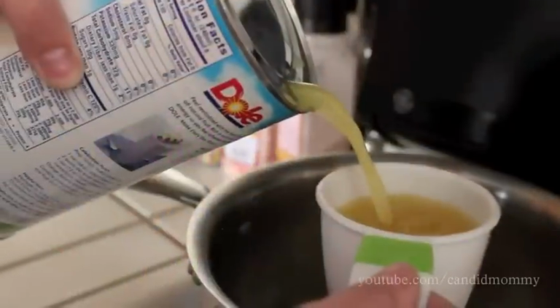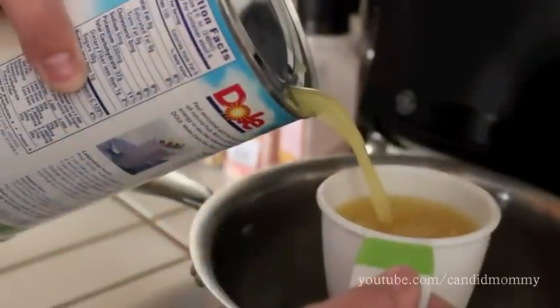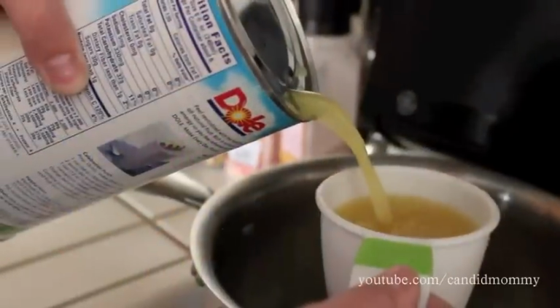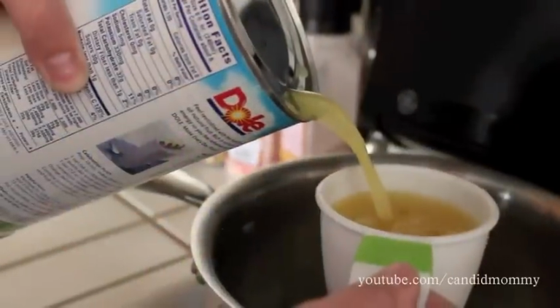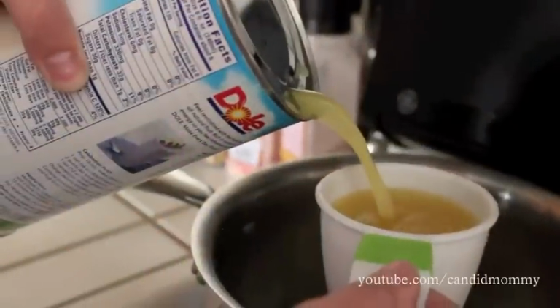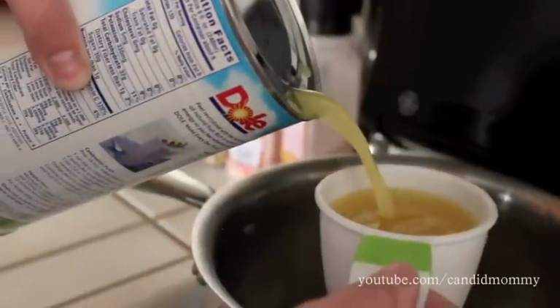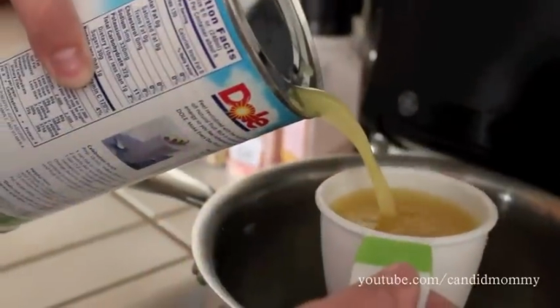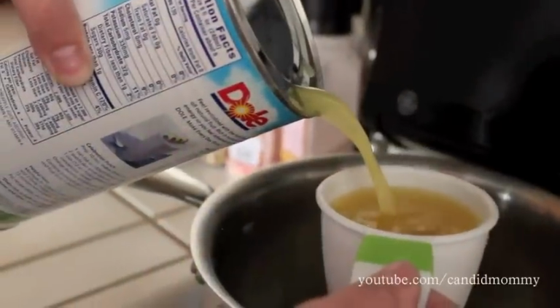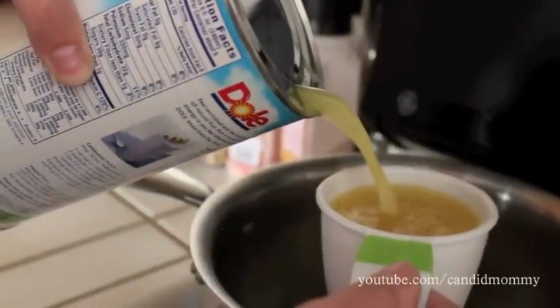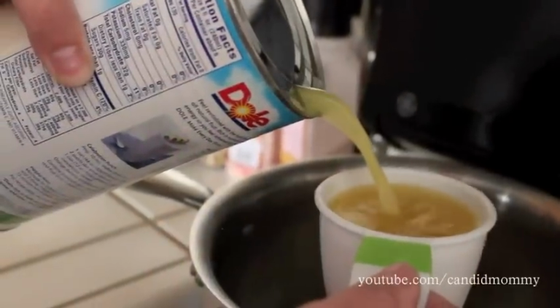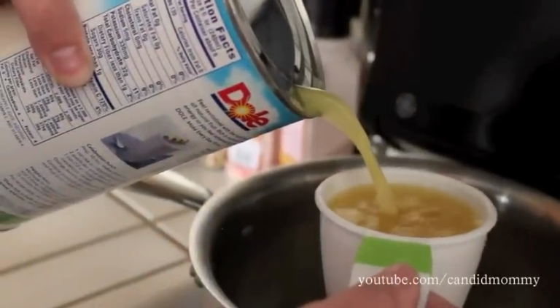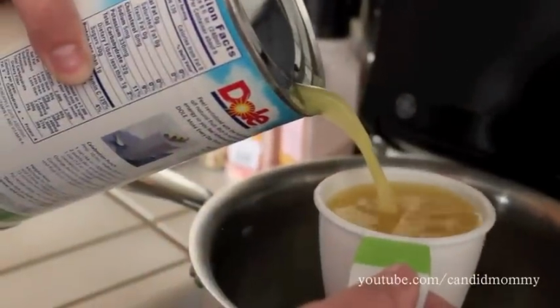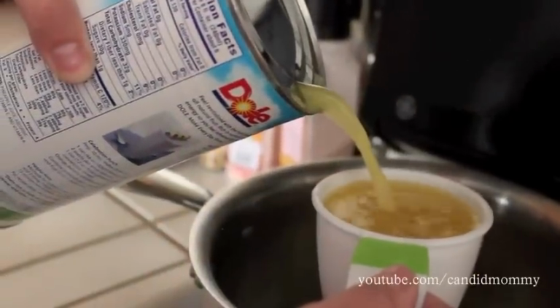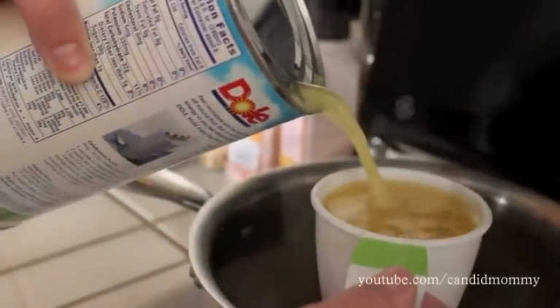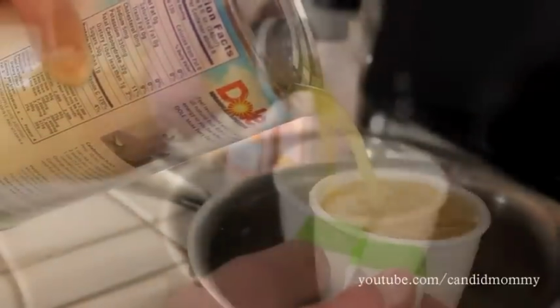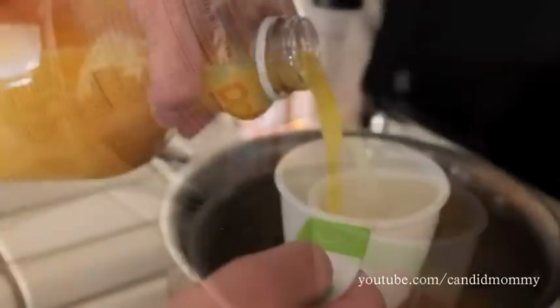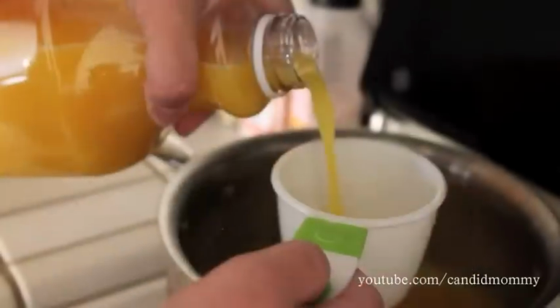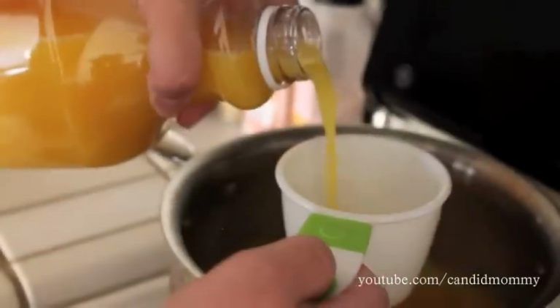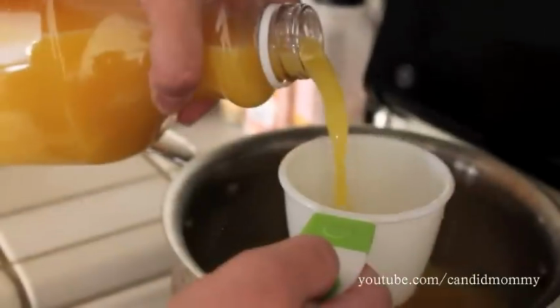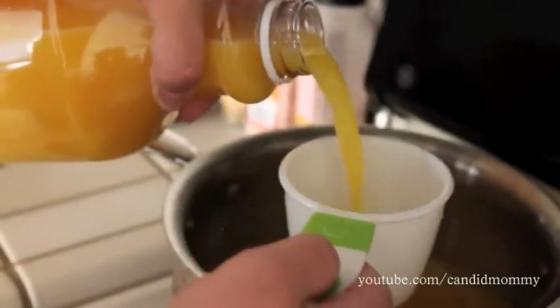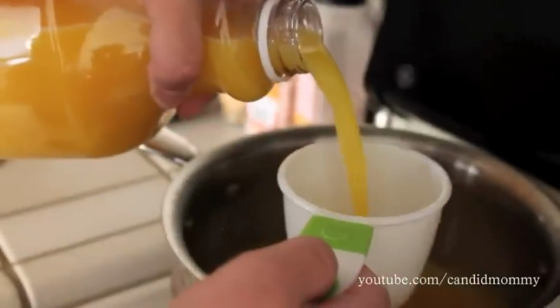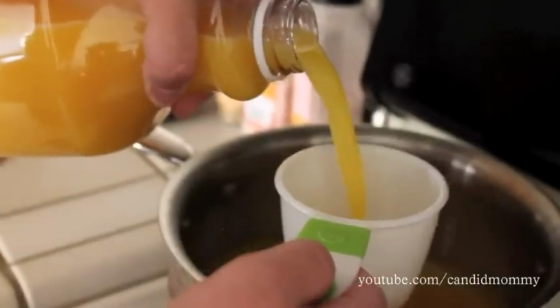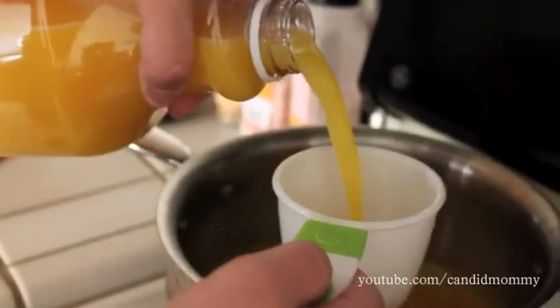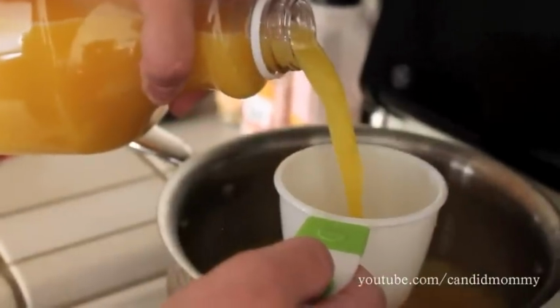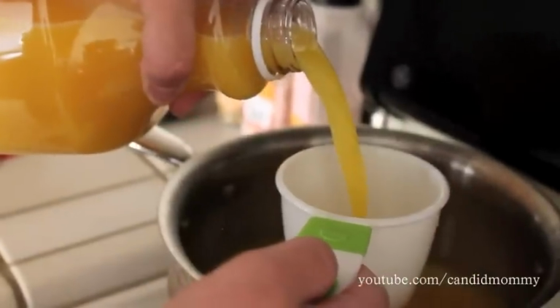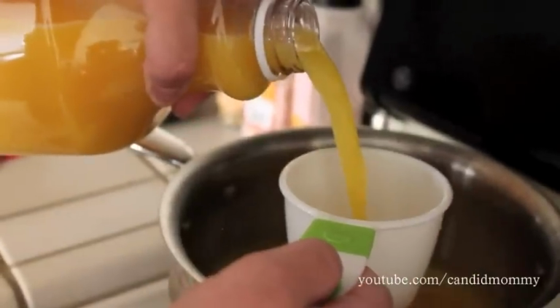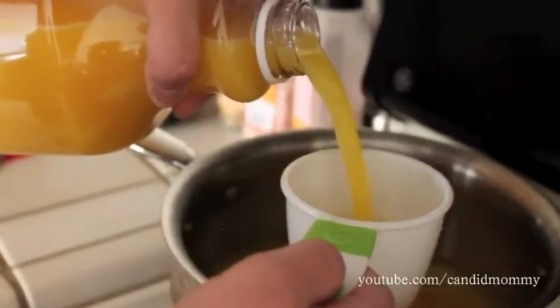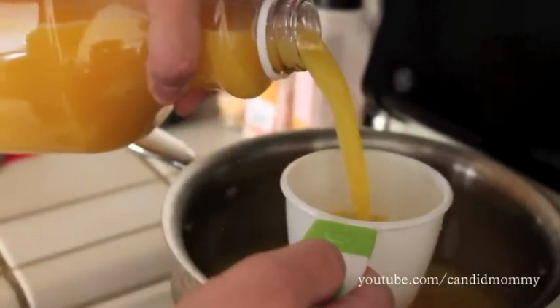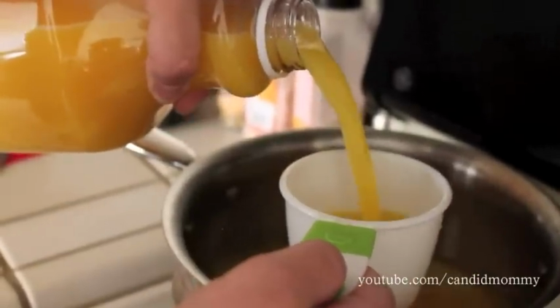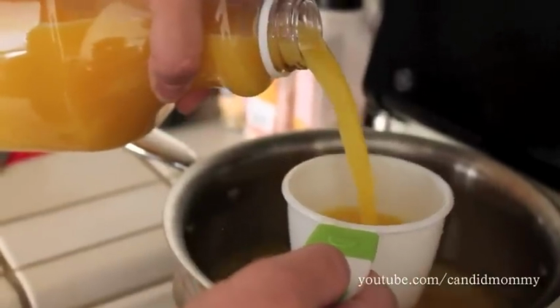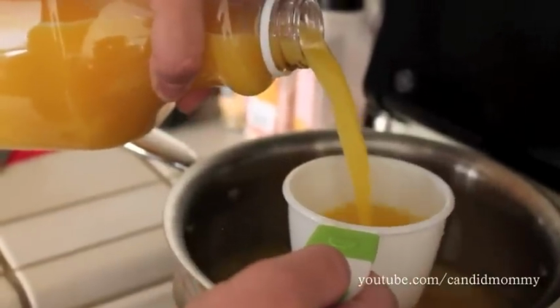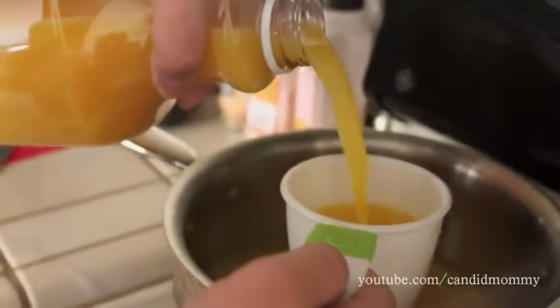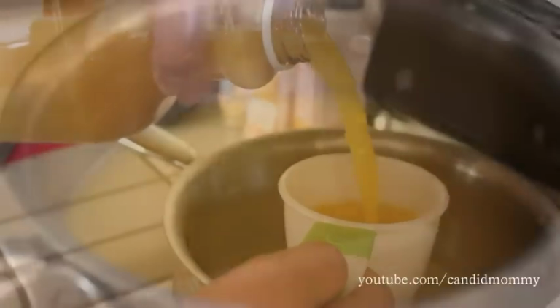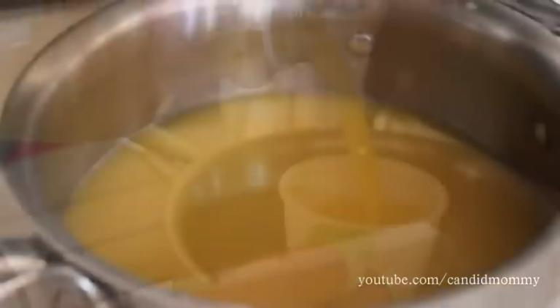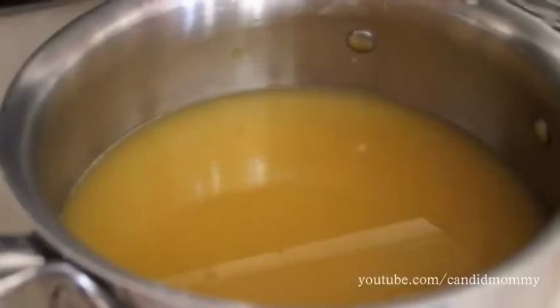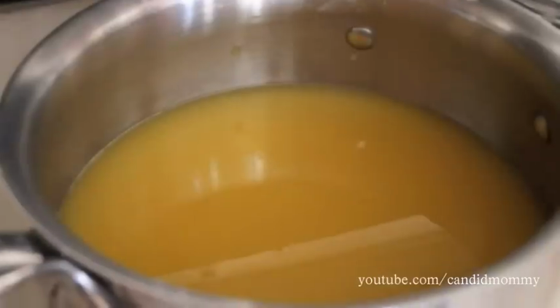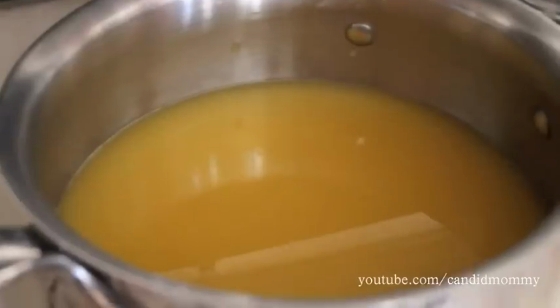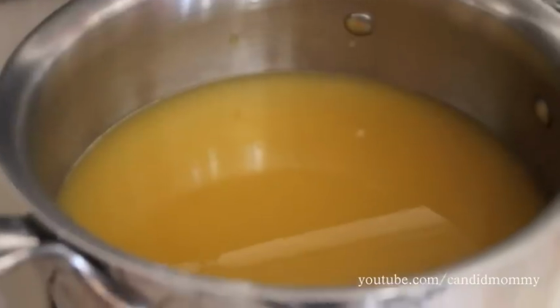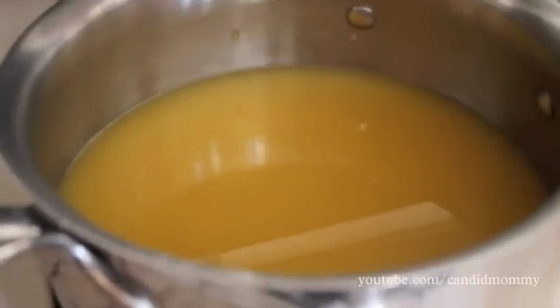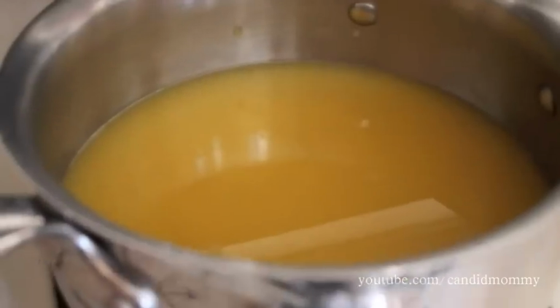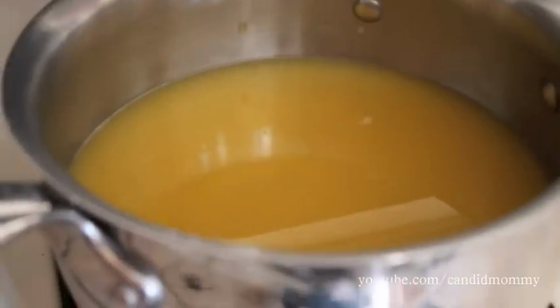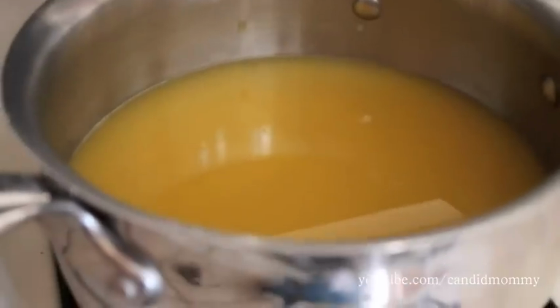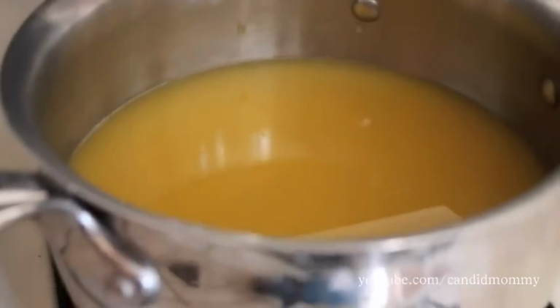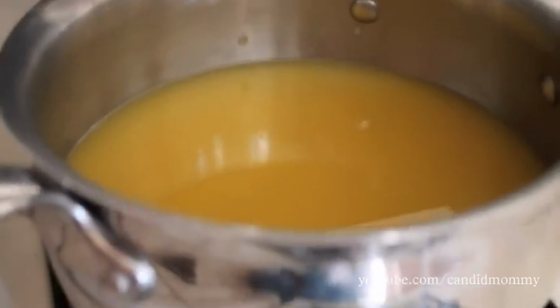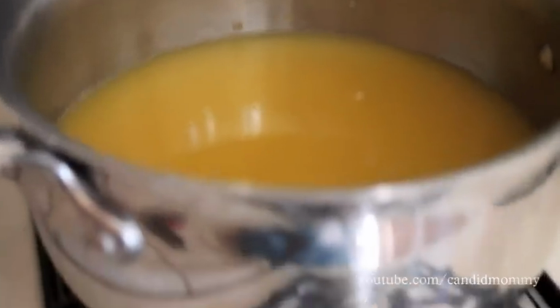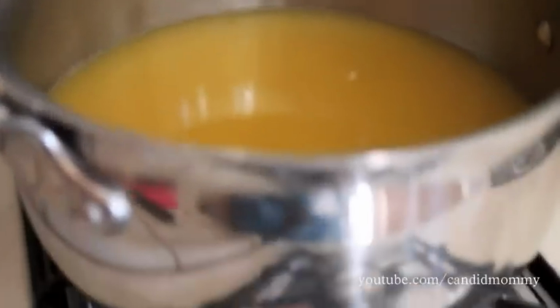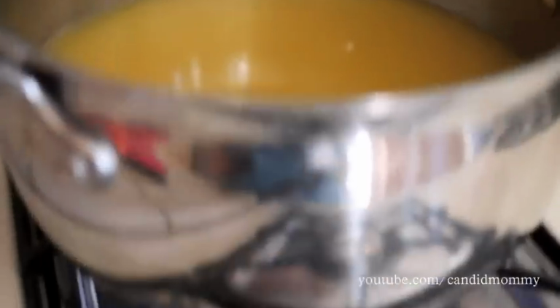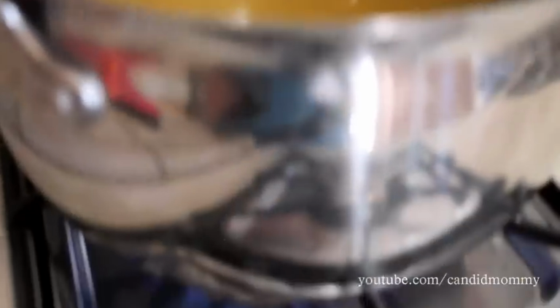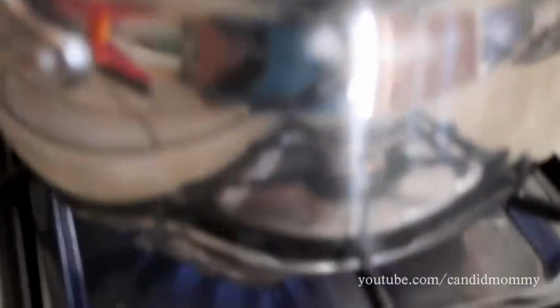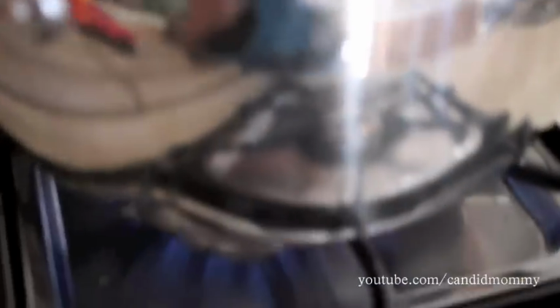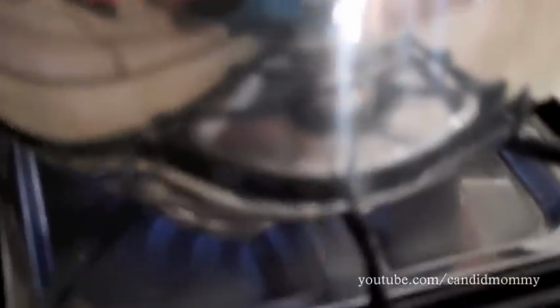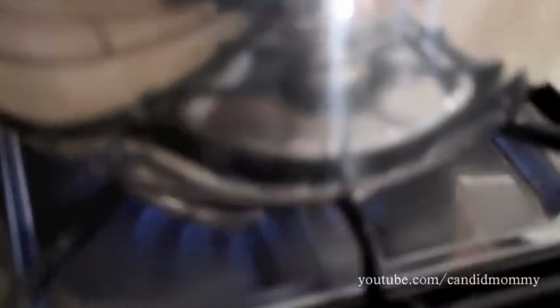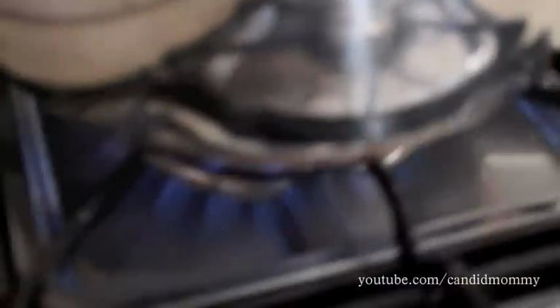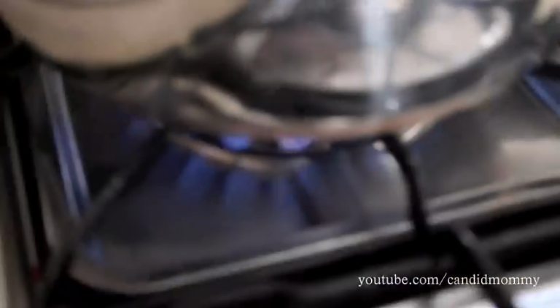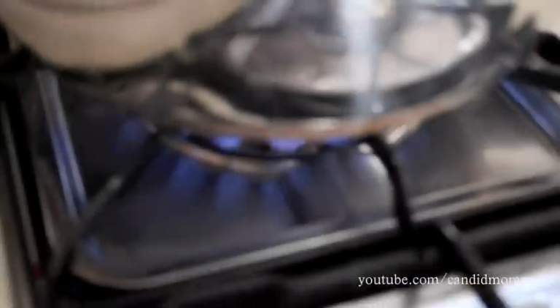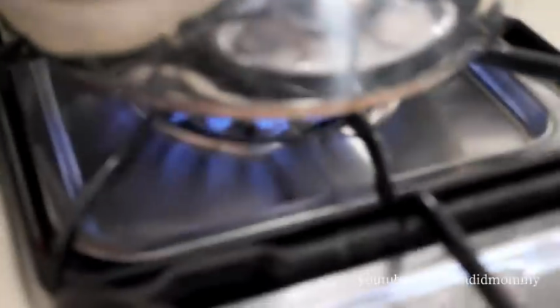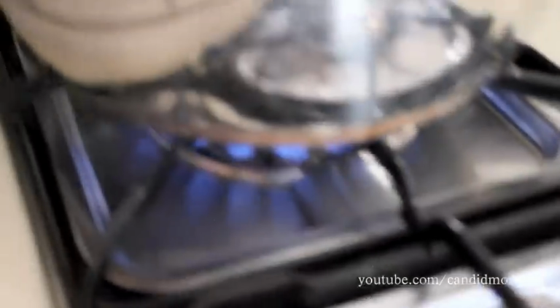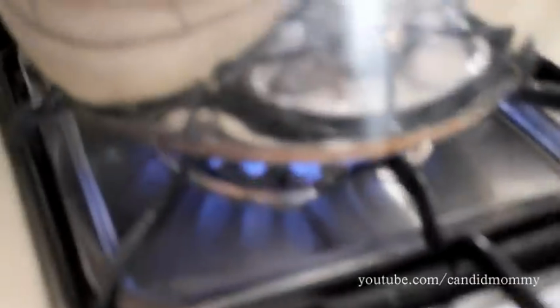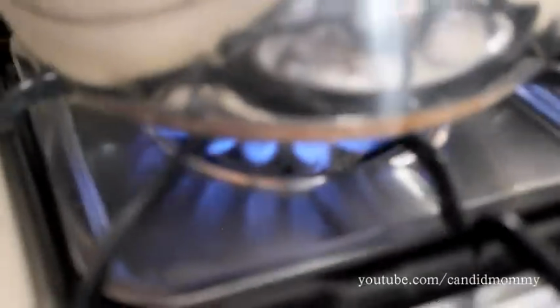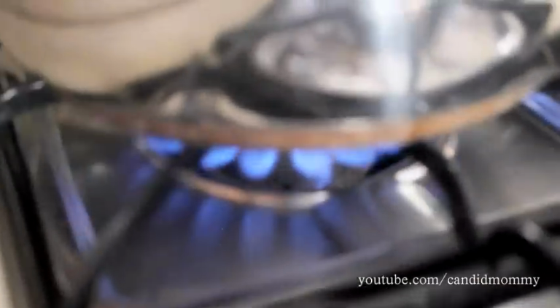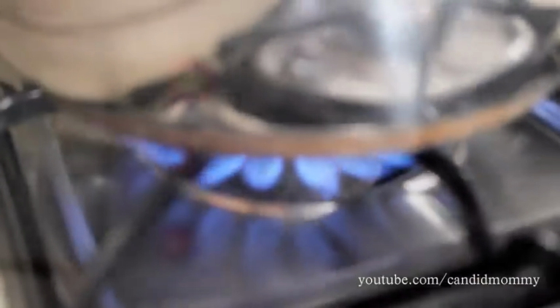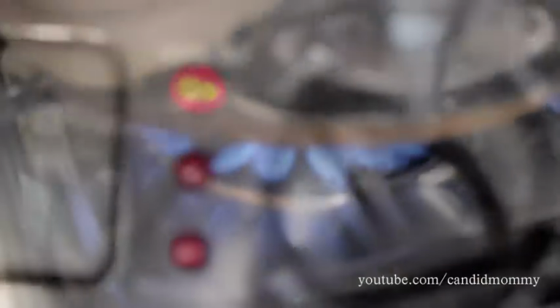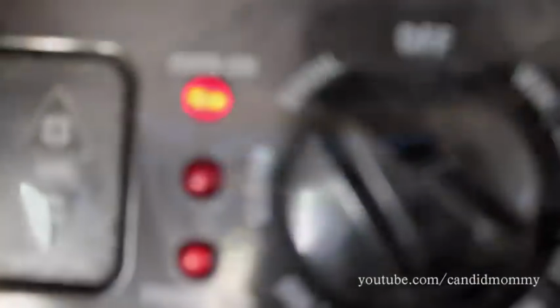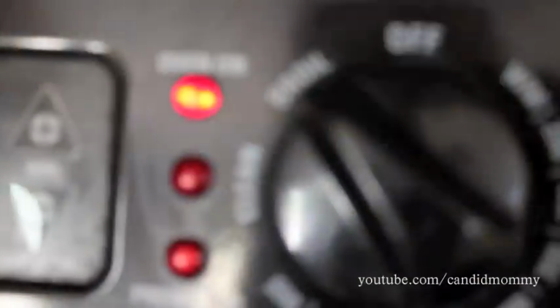For the sauce you need three cups of pineapple juice and three cups of orange juice. Mix this together and bring it to a boil.